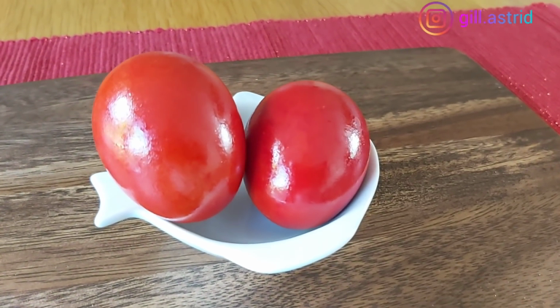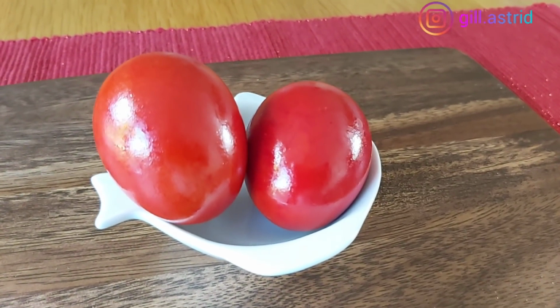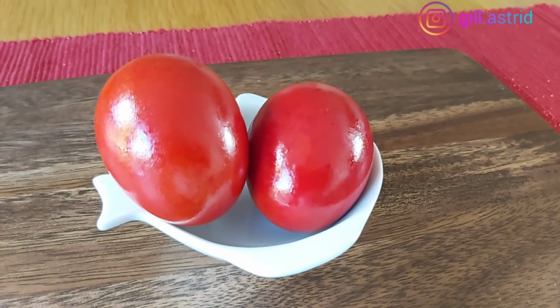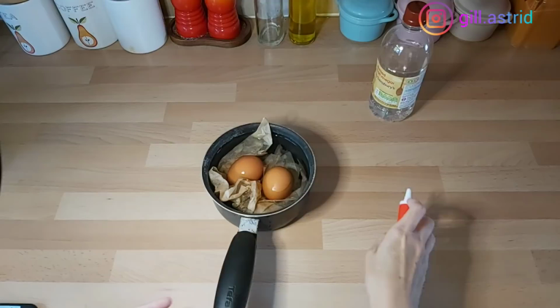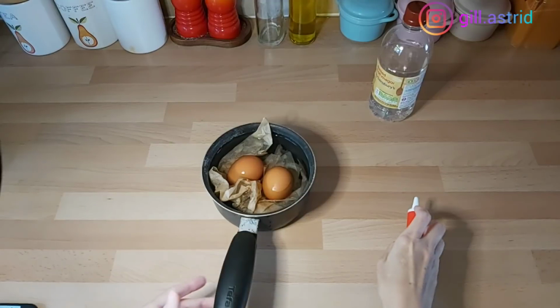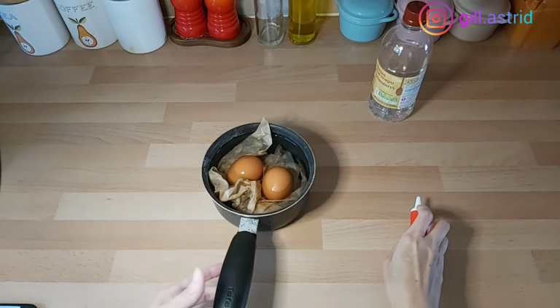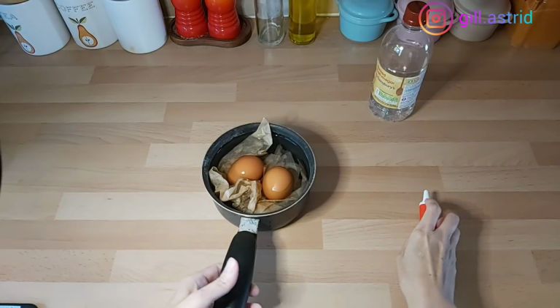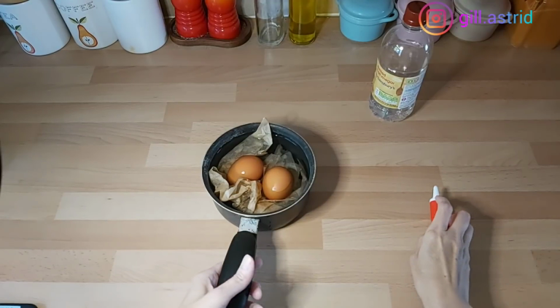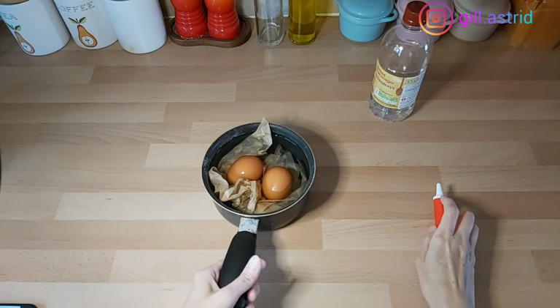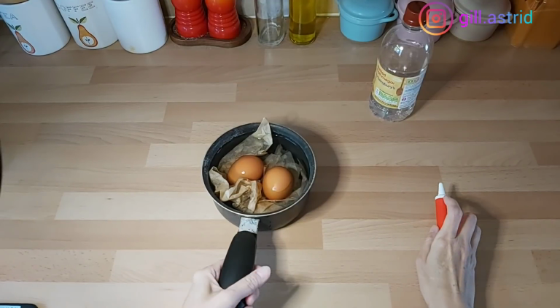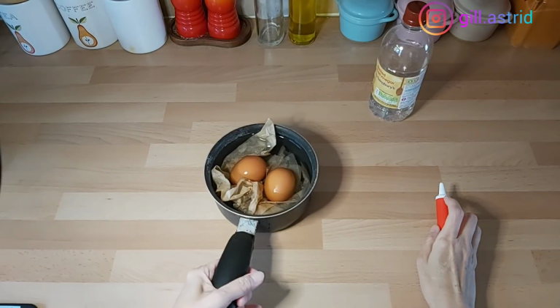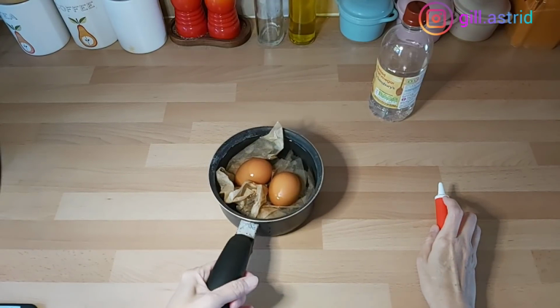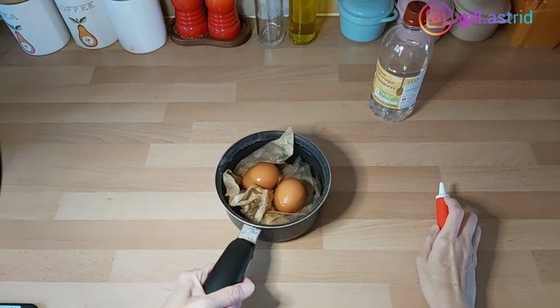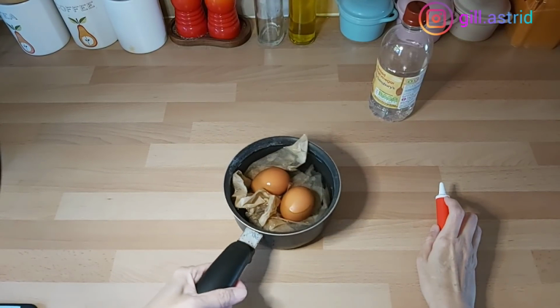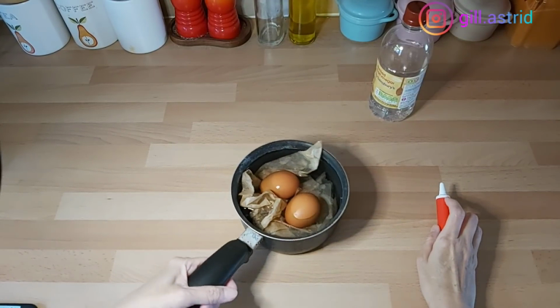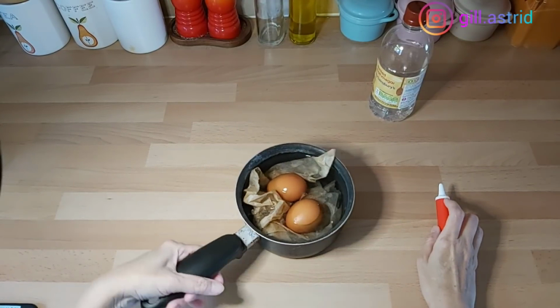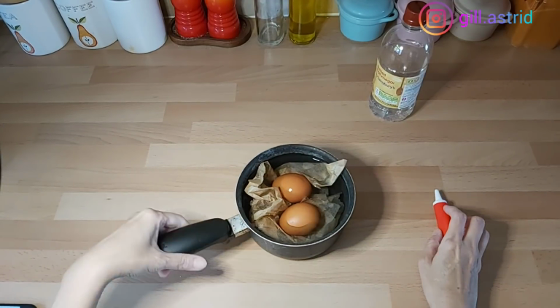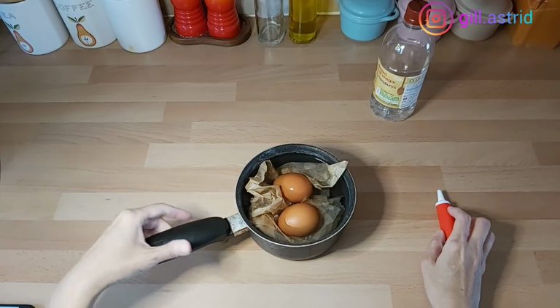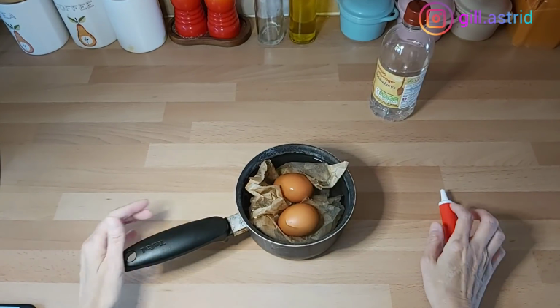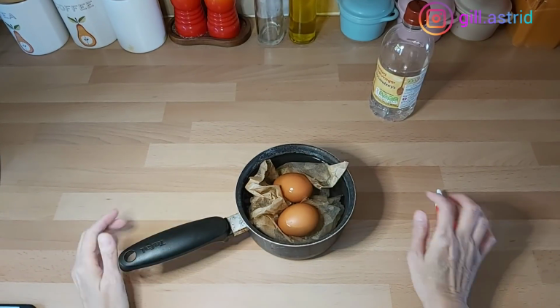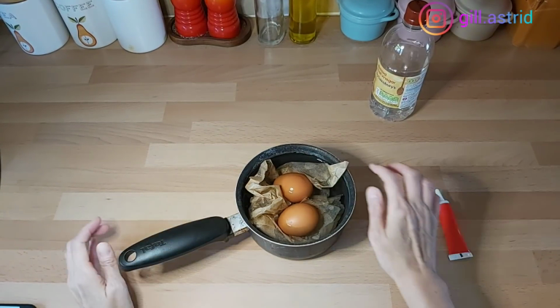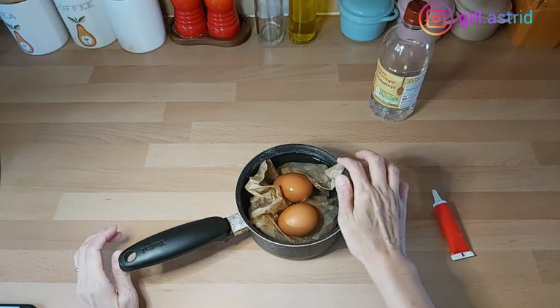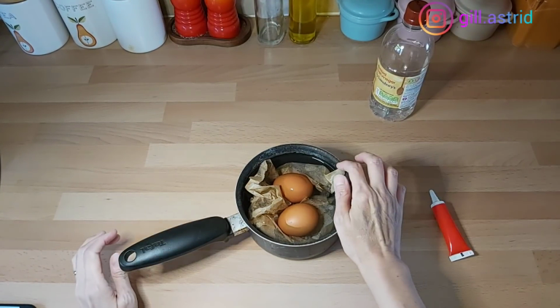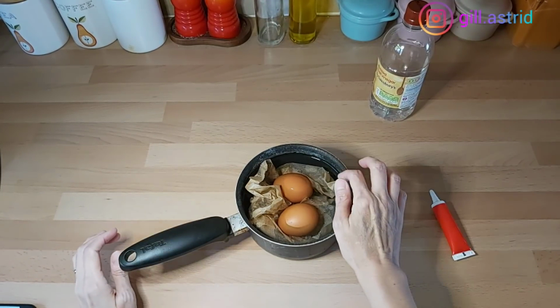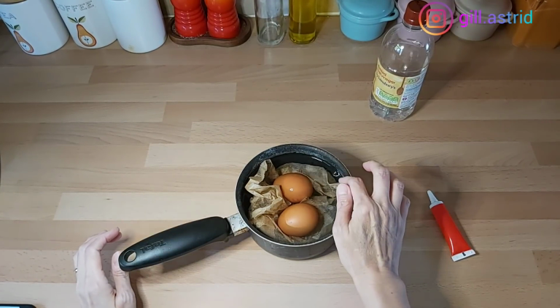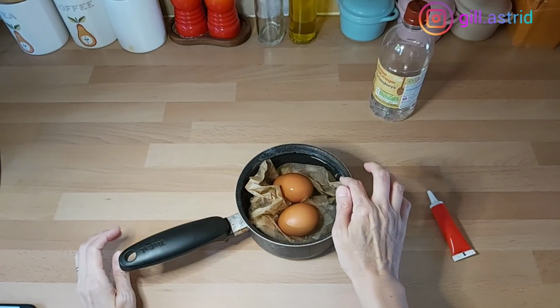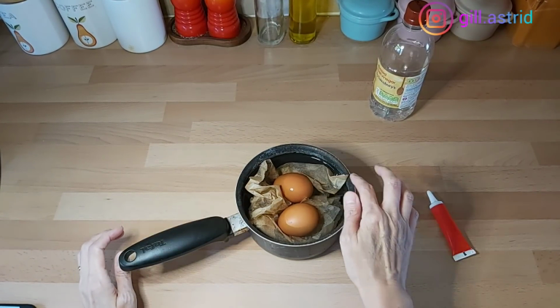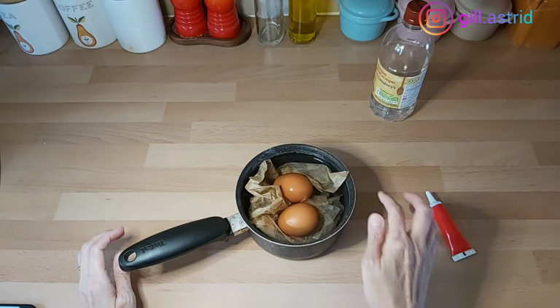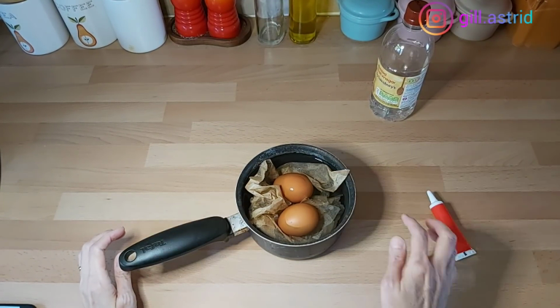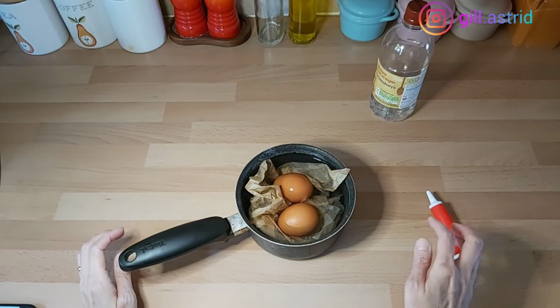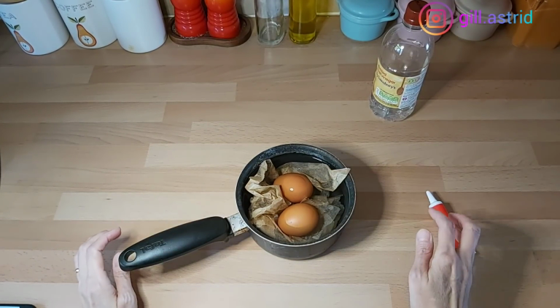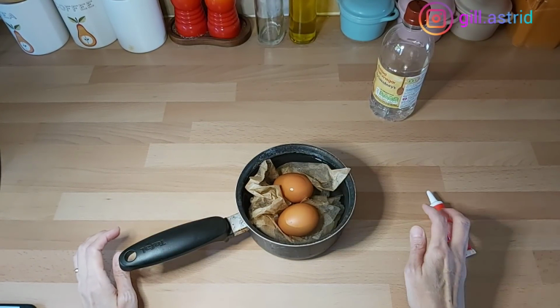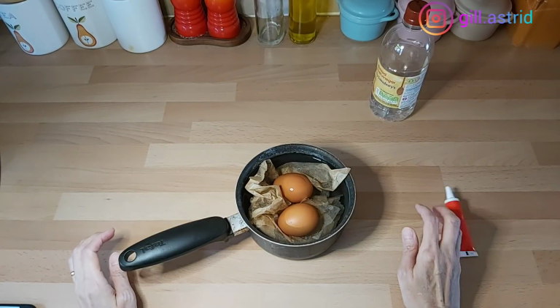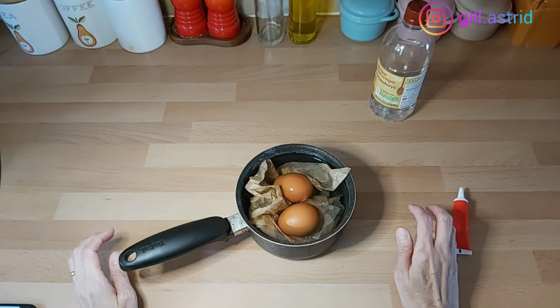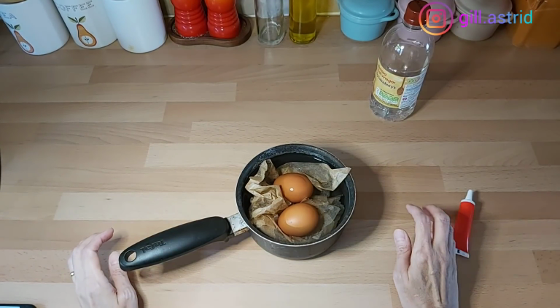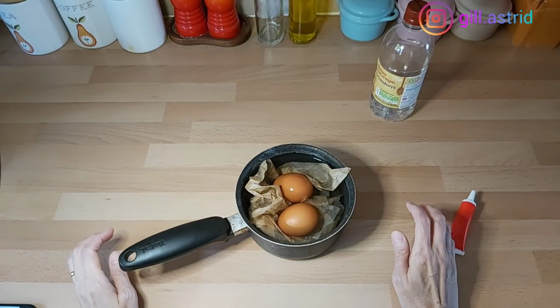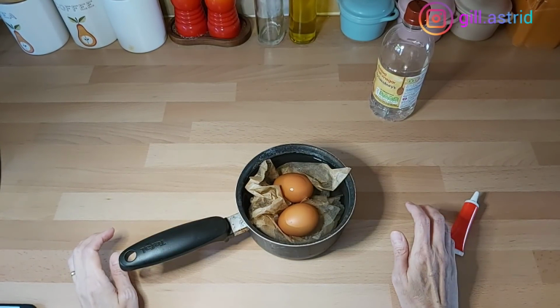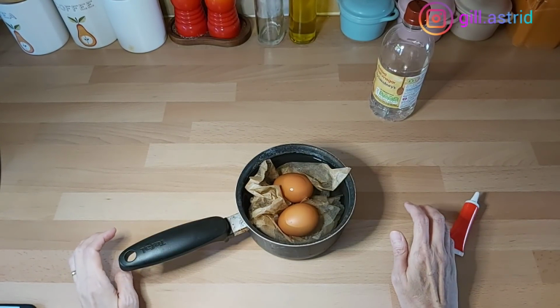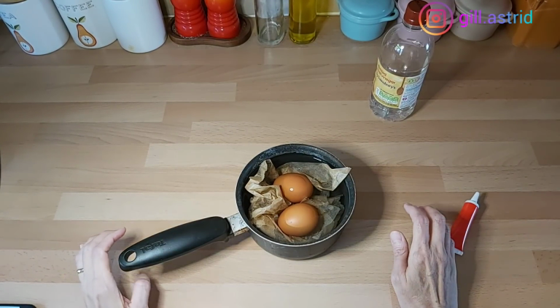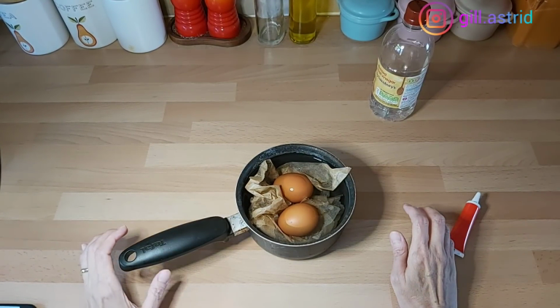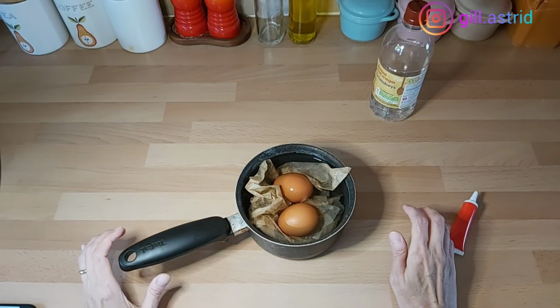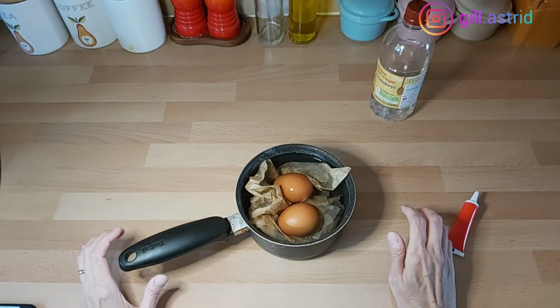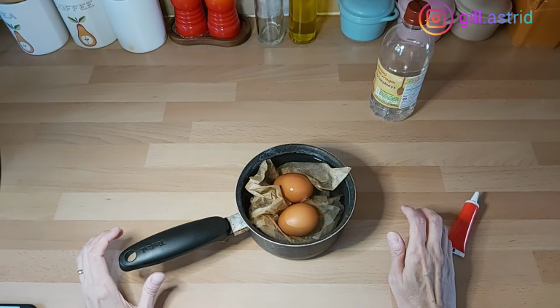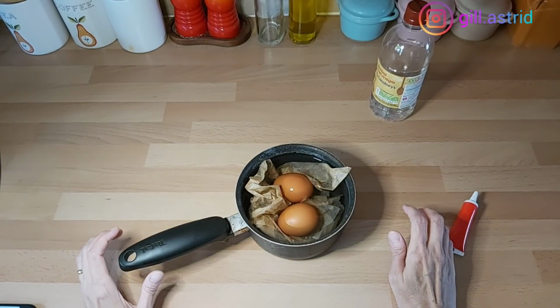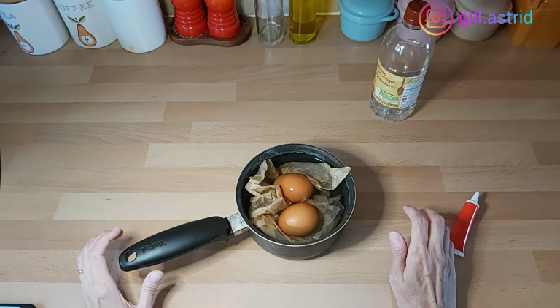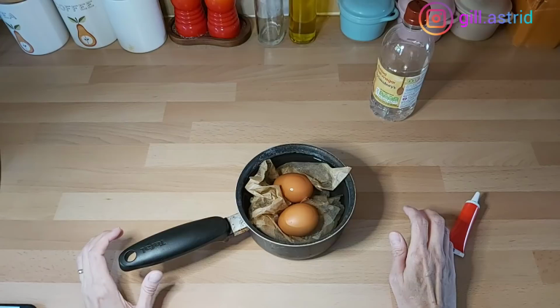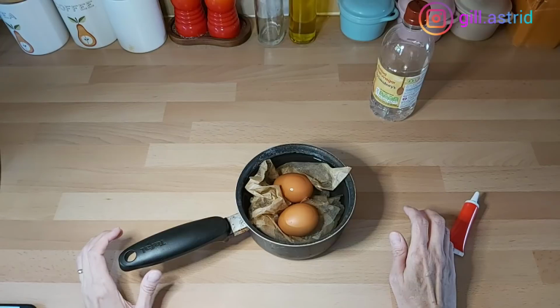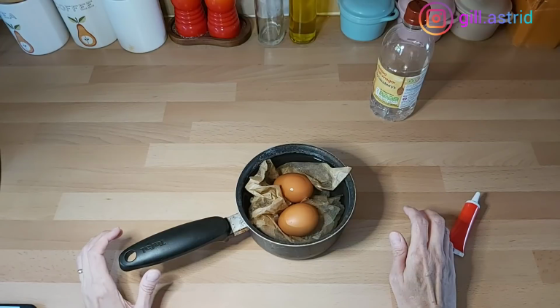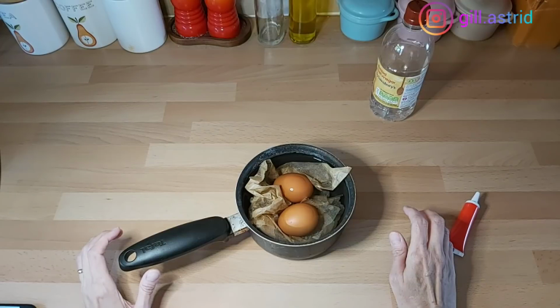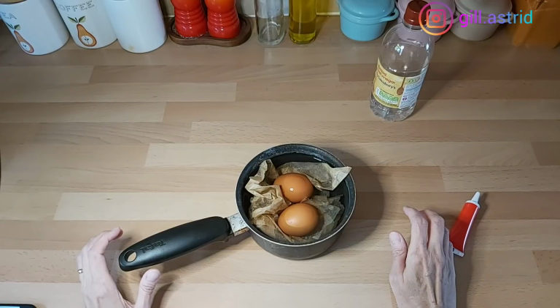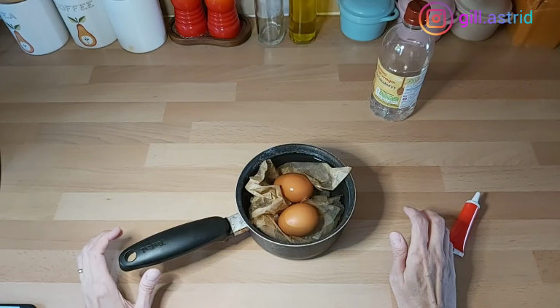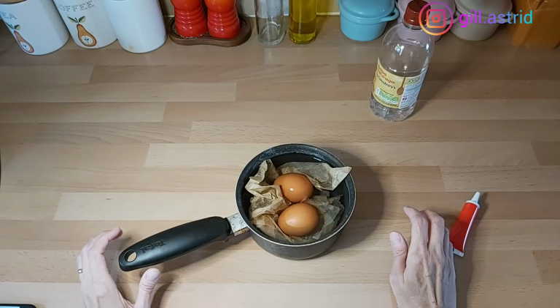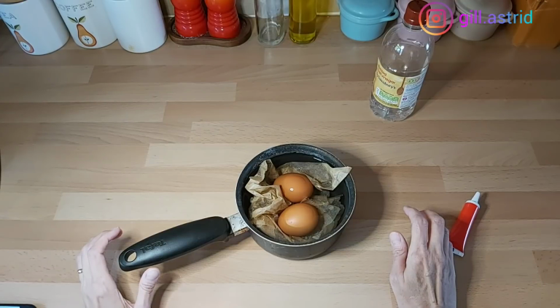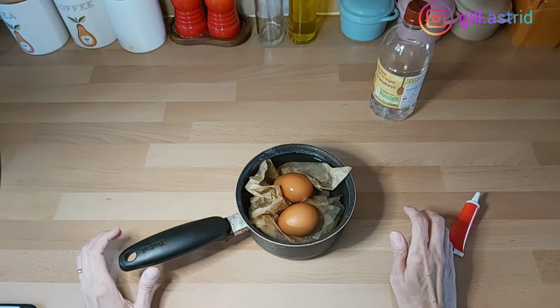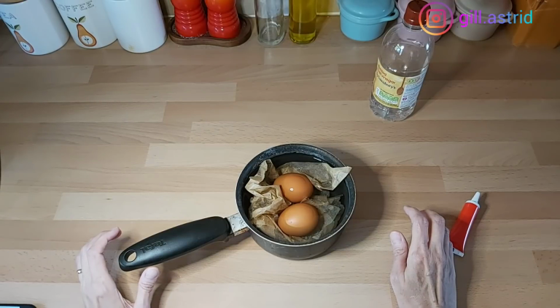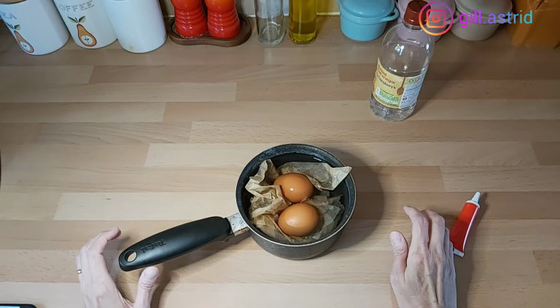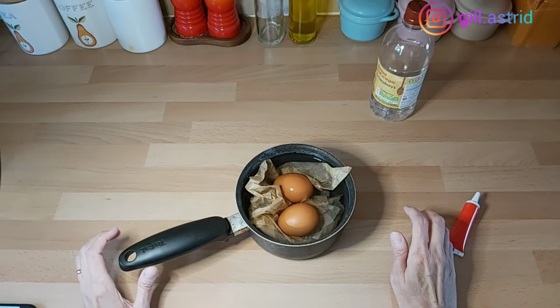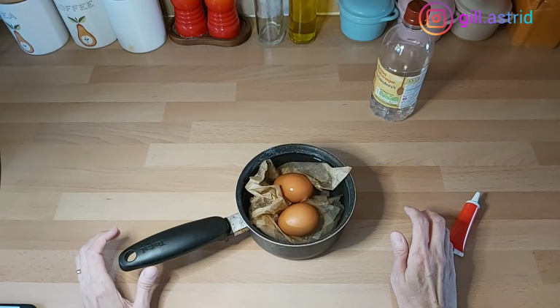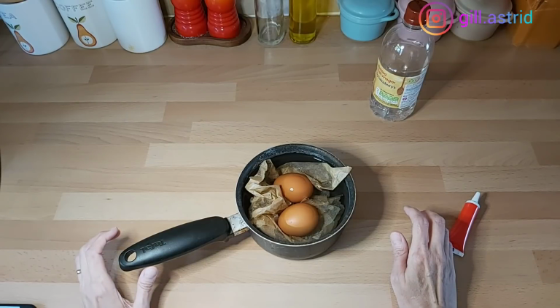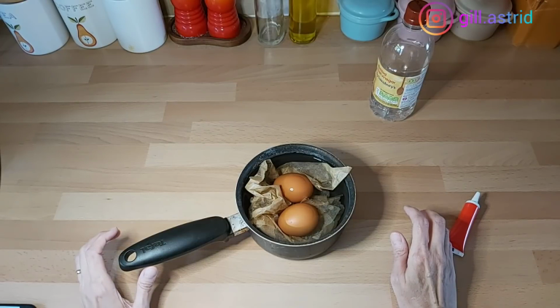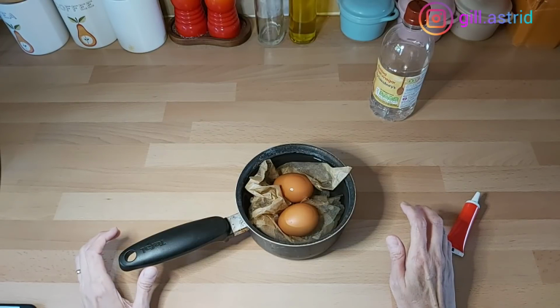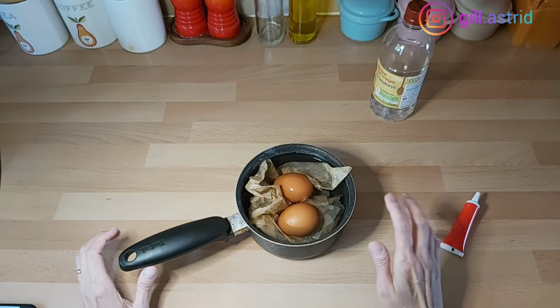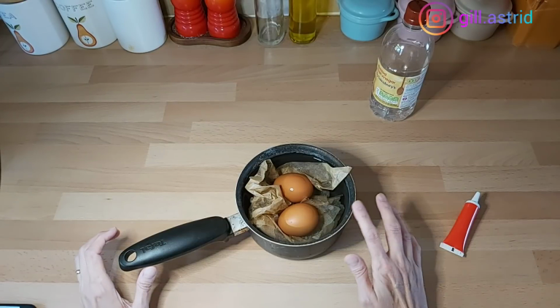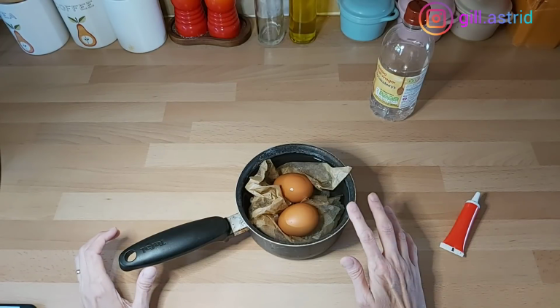Halo teman-teman semua, jadi pada kesempatan video kali ini, Mak Butet mau membahas perkara telur.